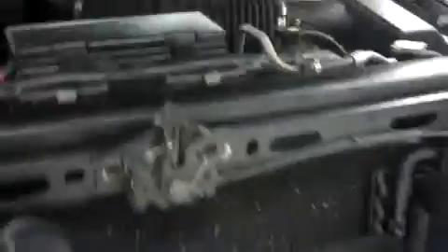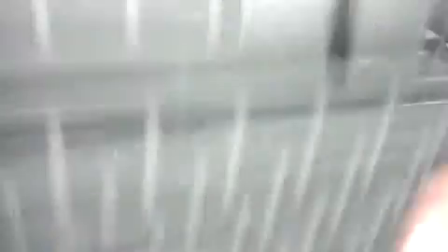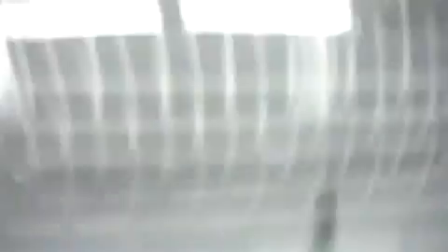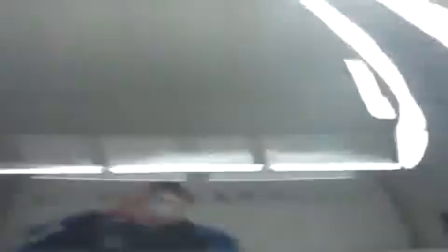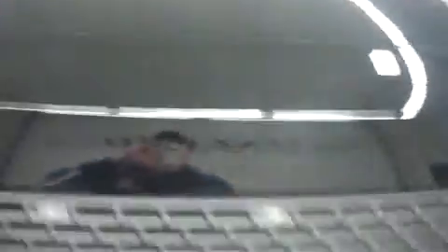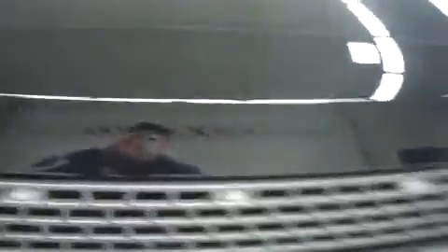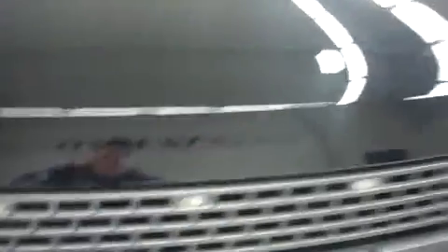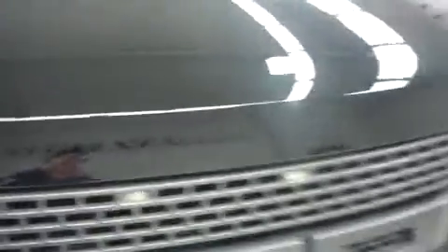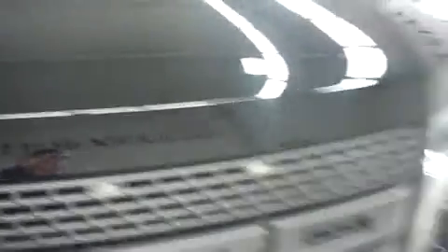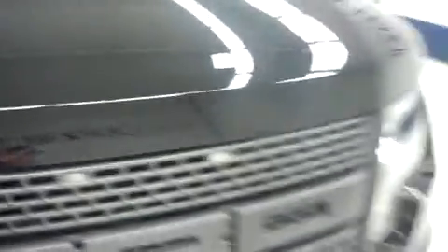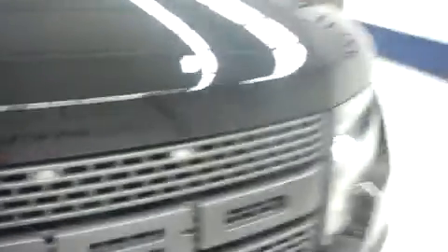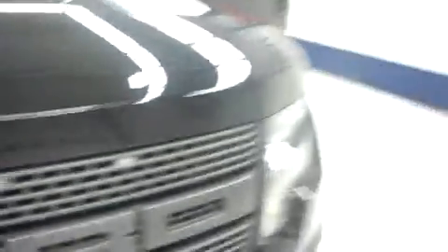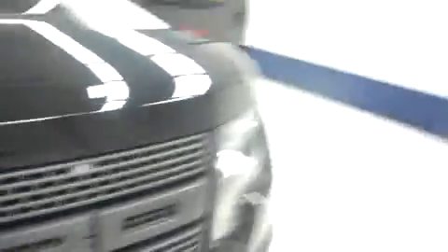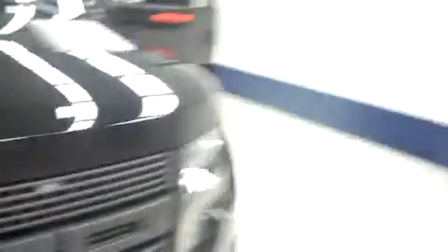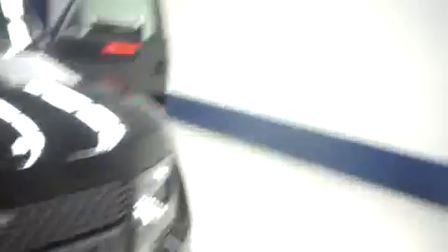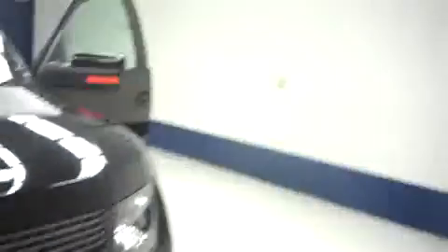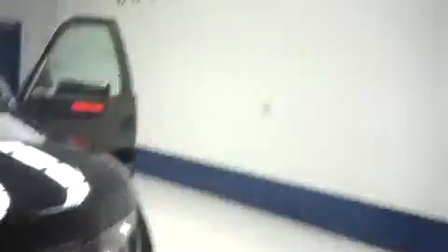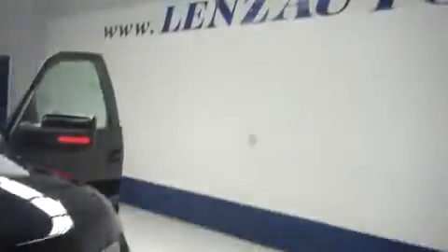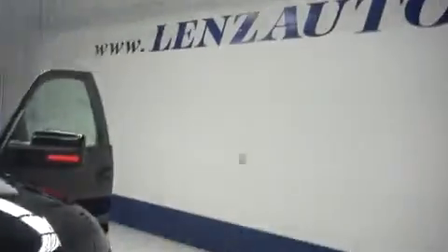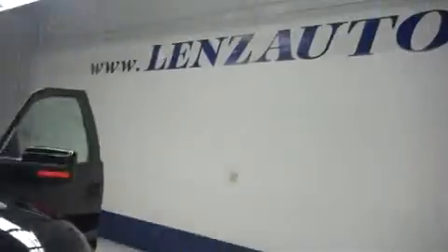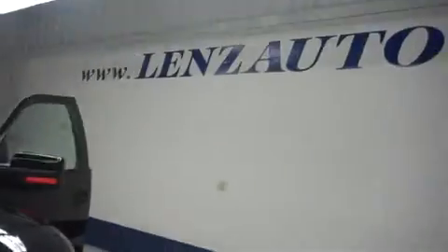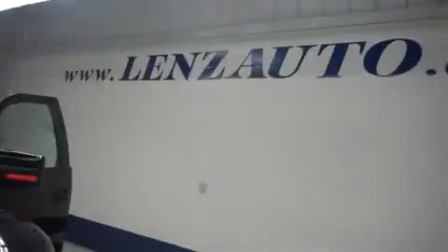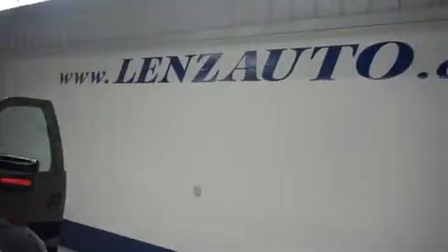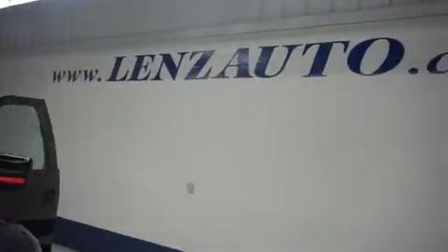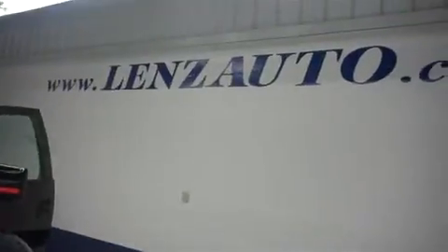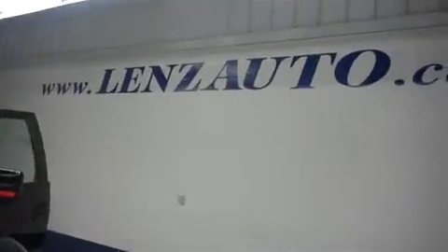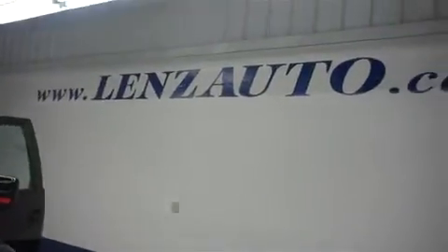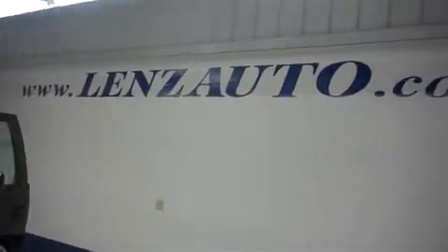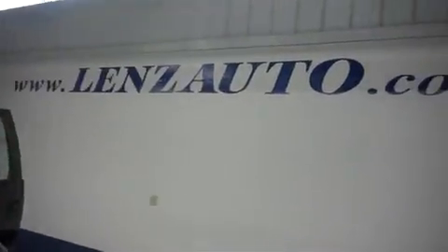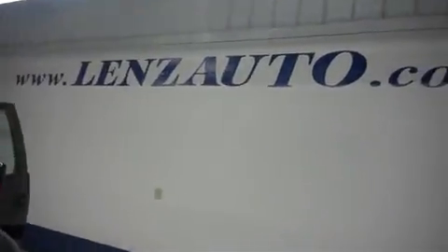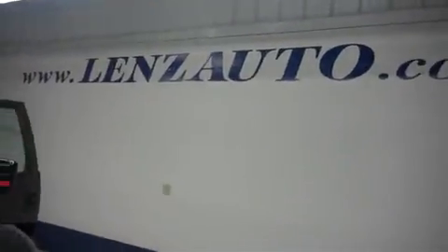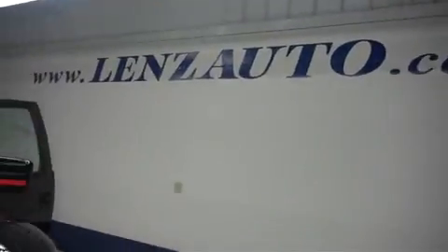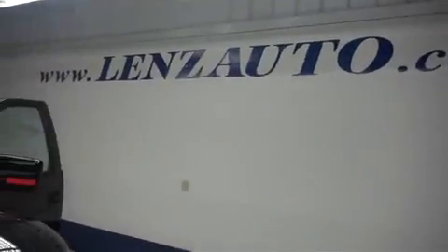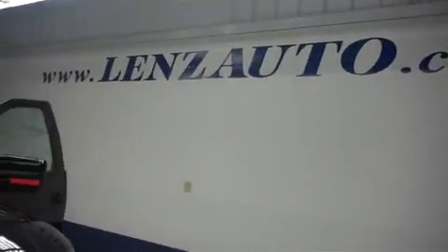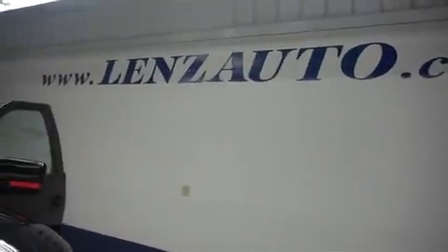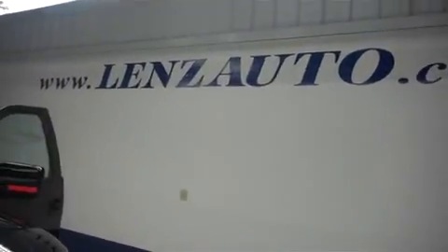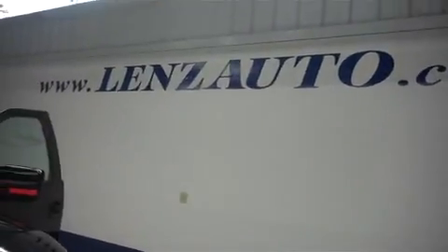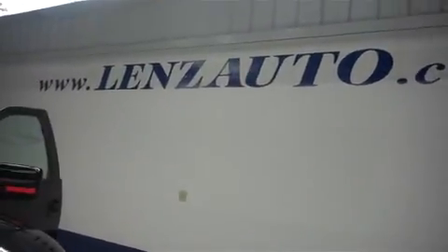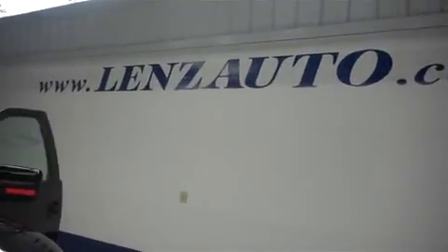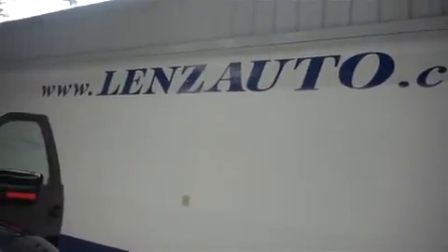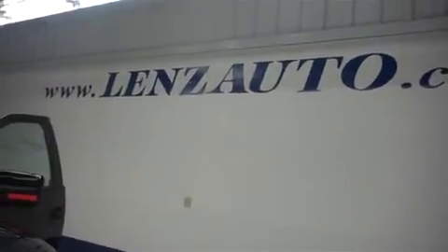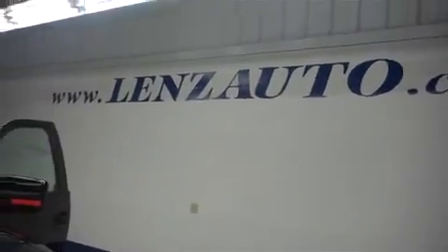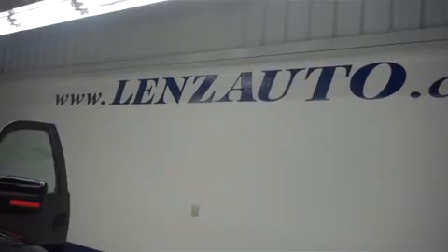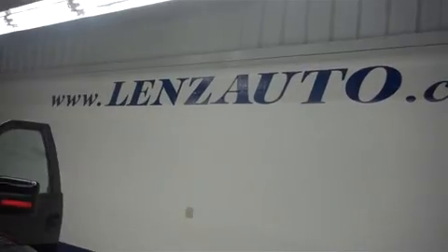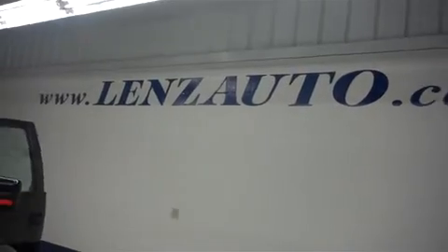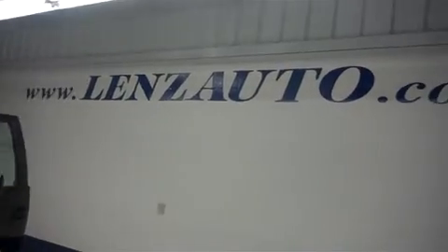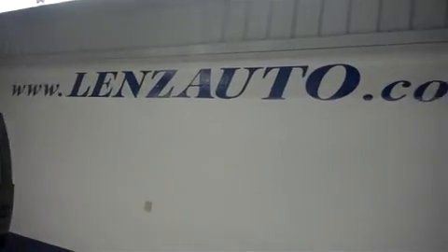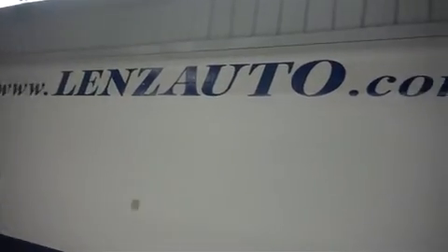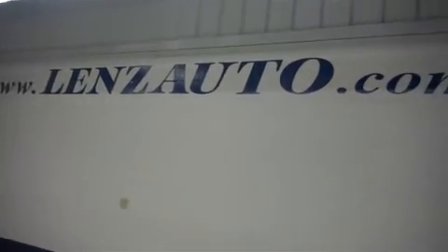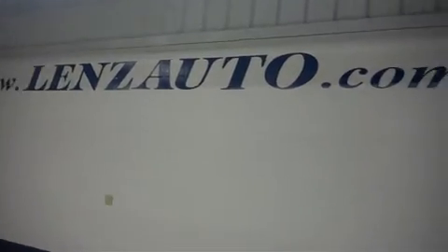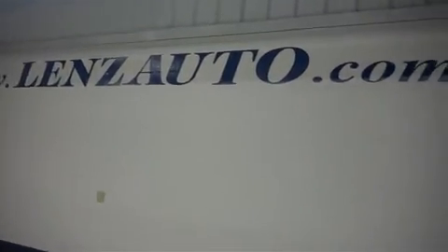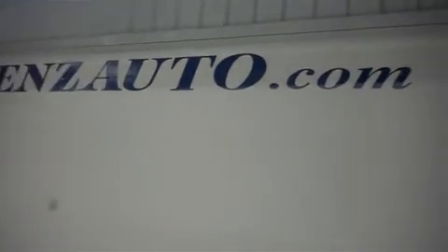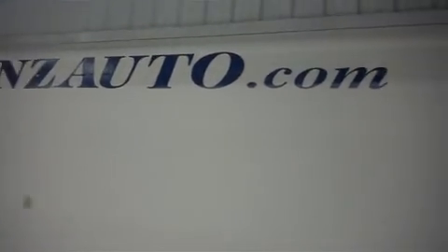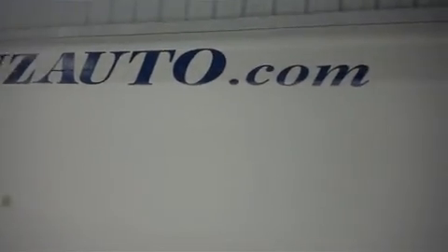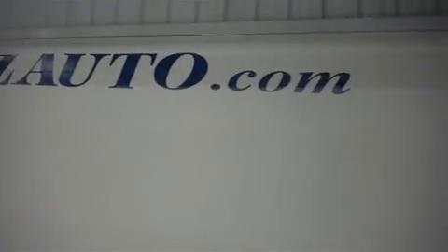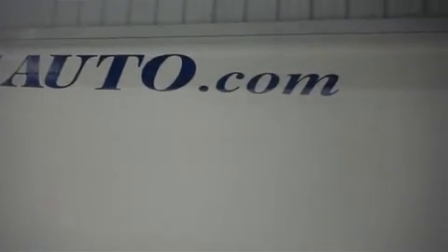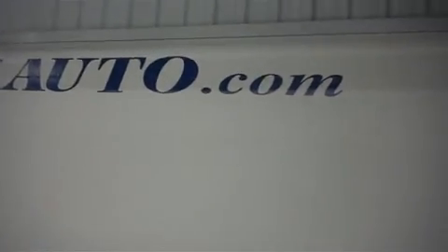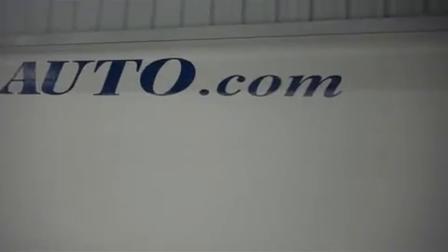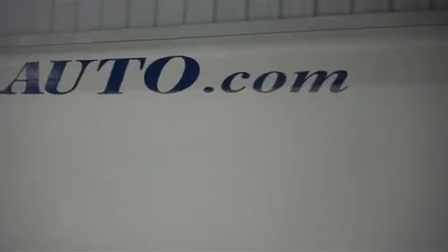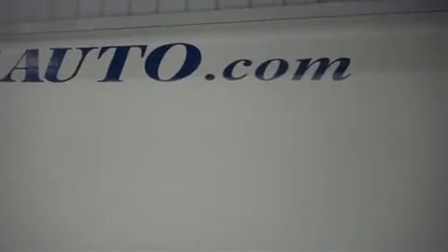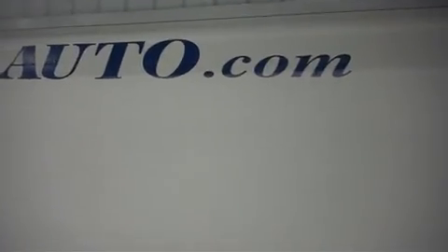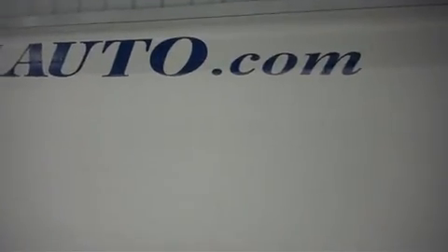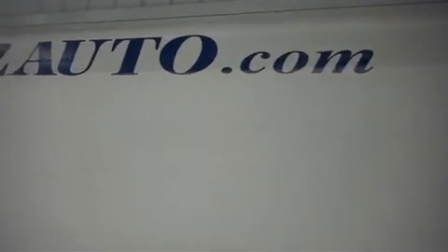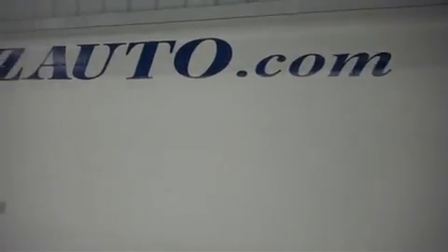For more pictures of this 2011 Raptor, please visit www.LenzAuto.com.